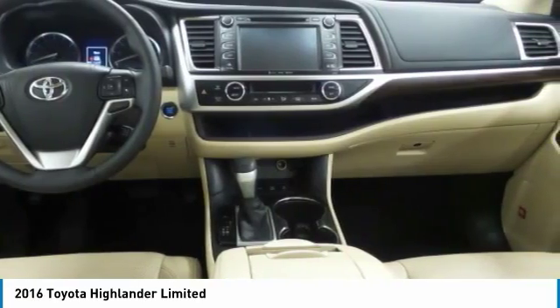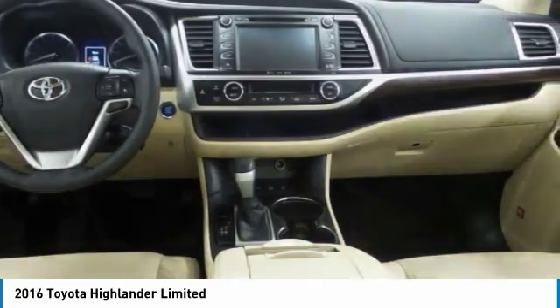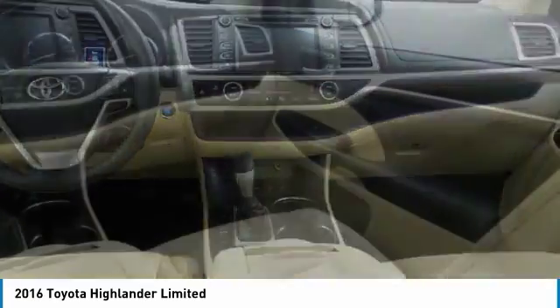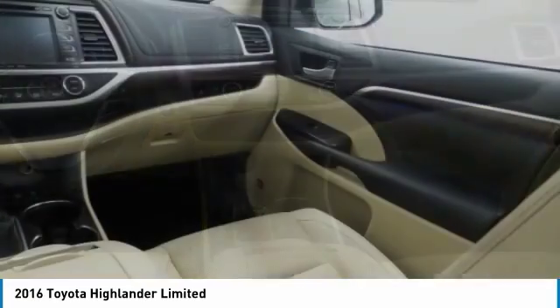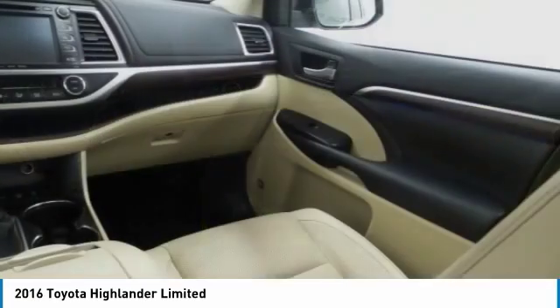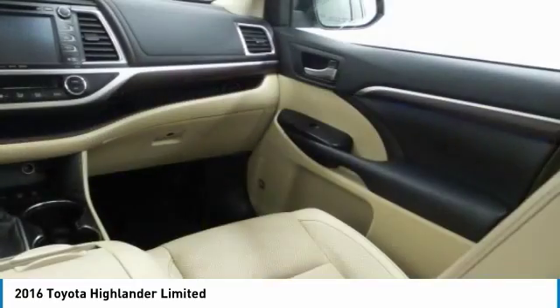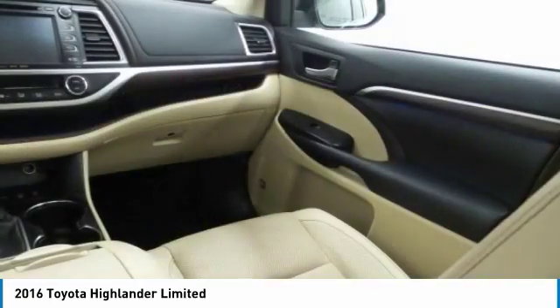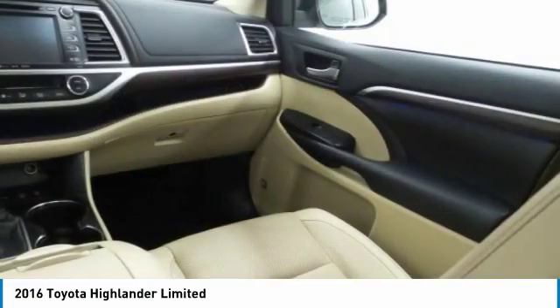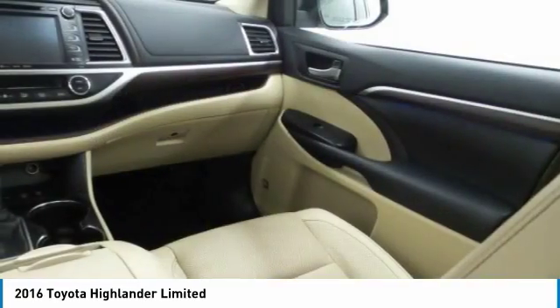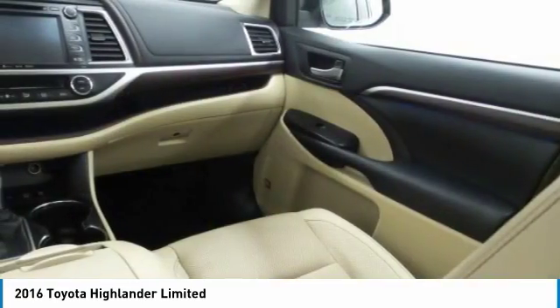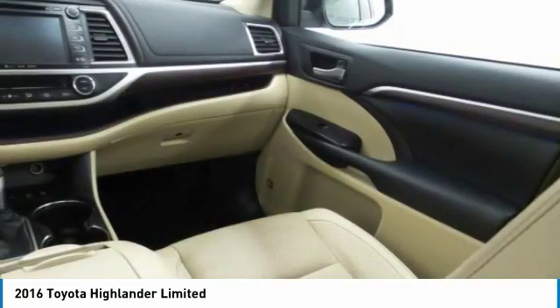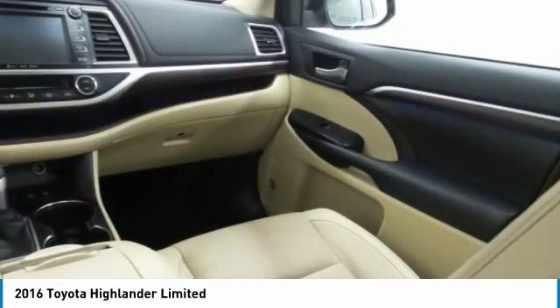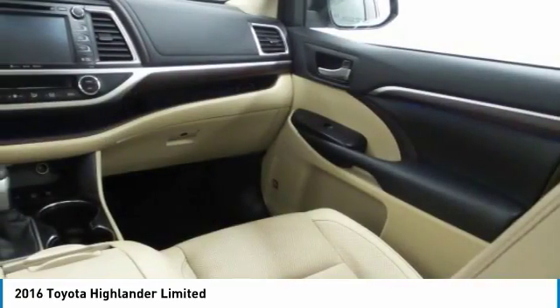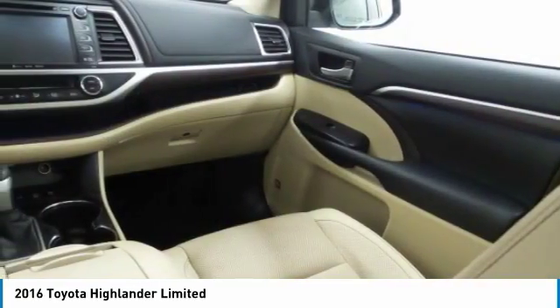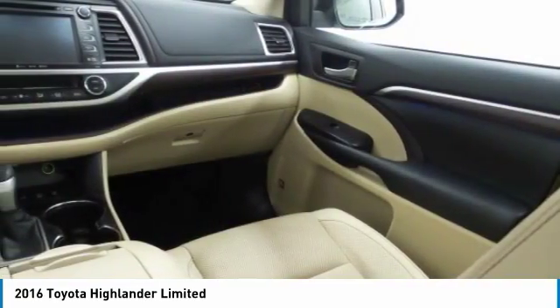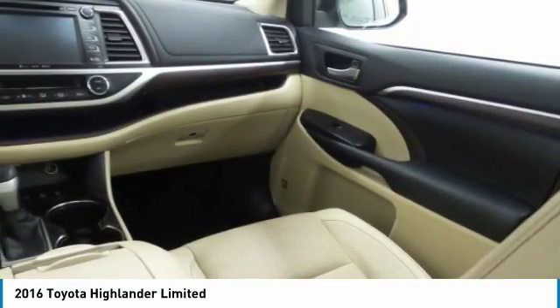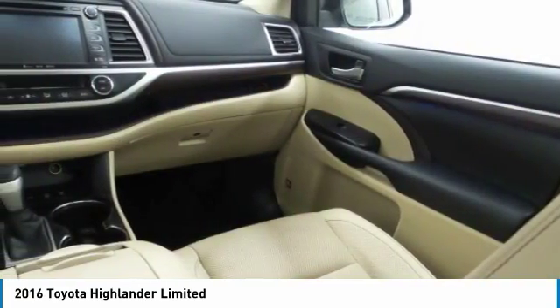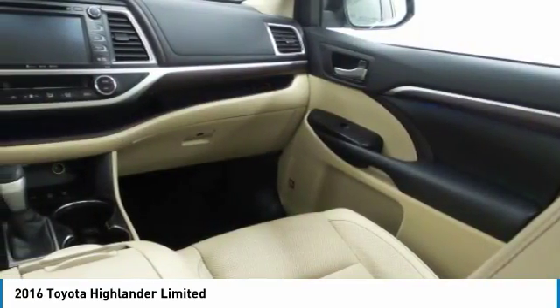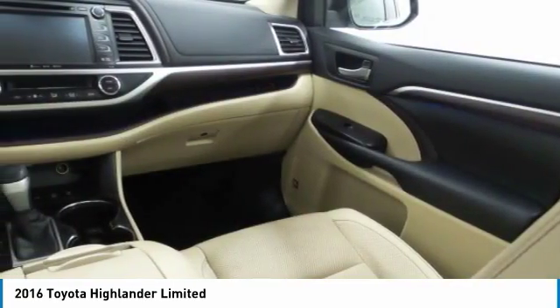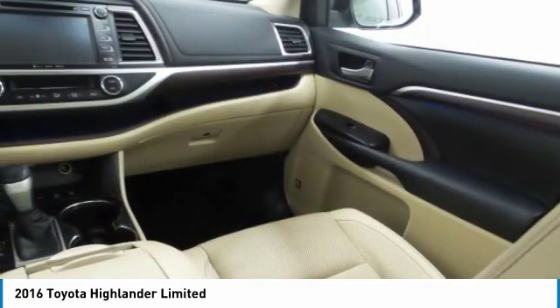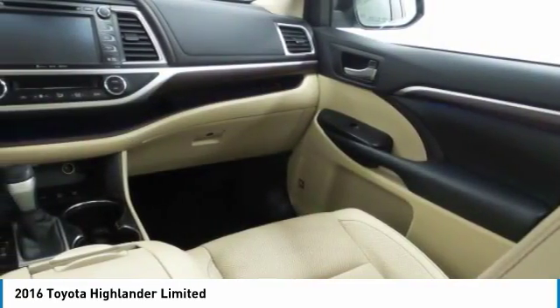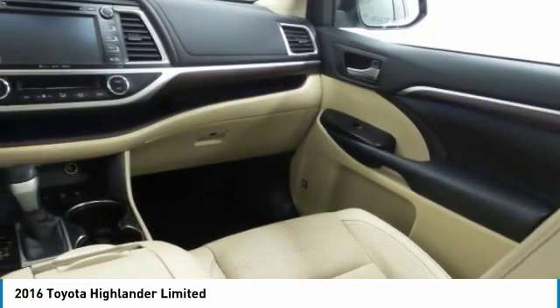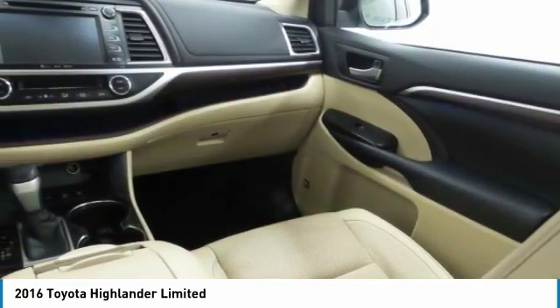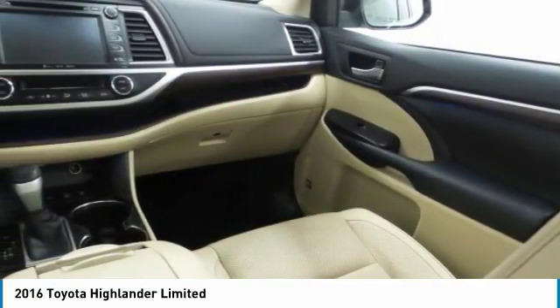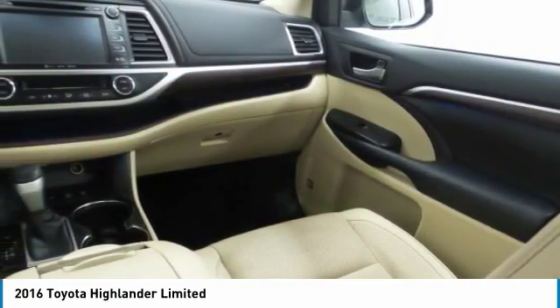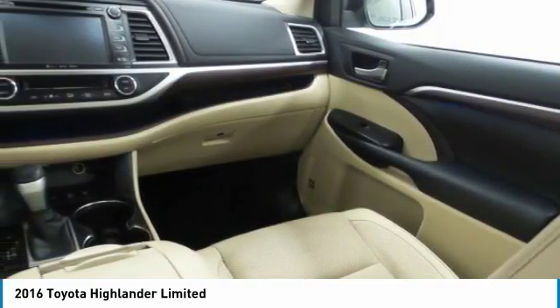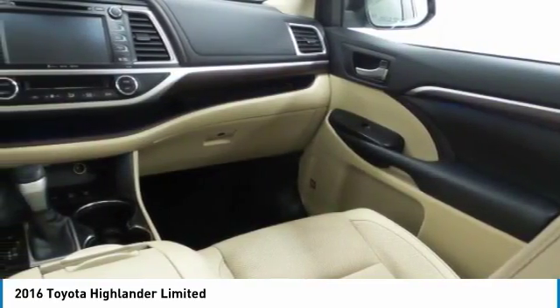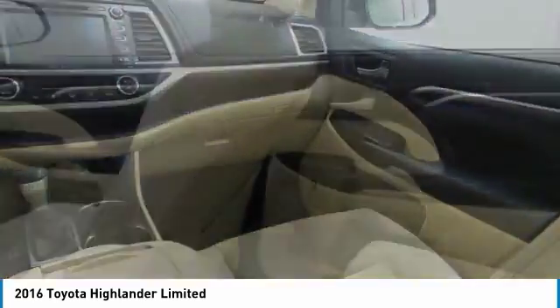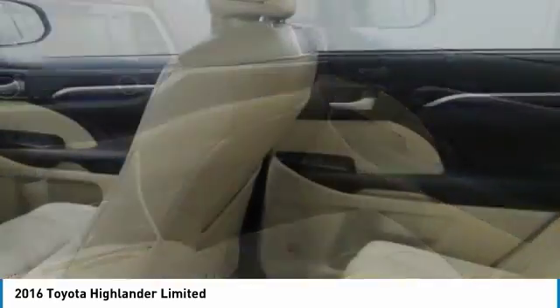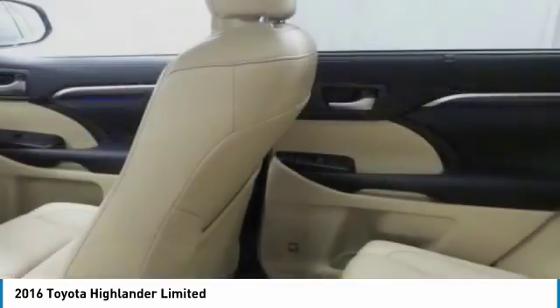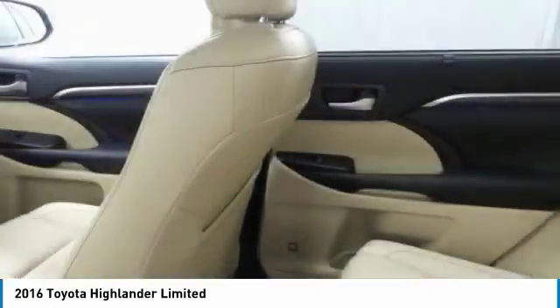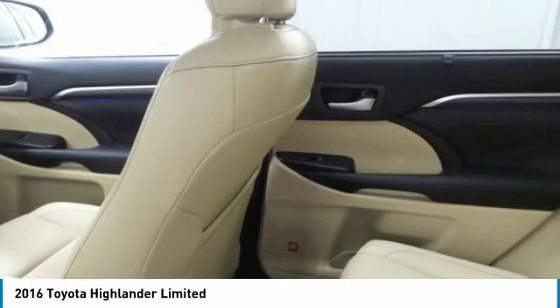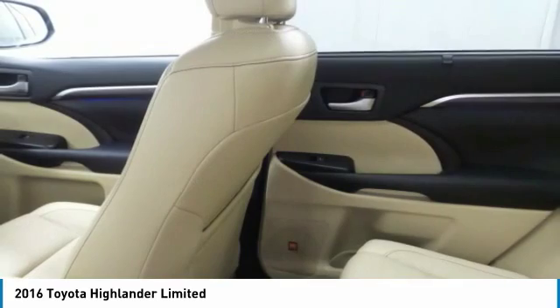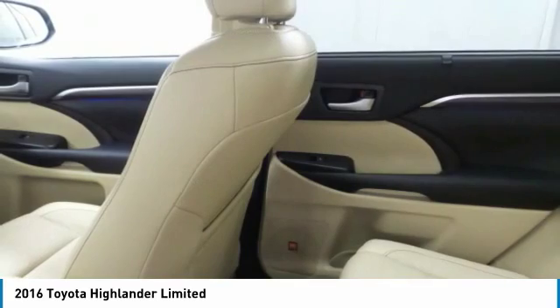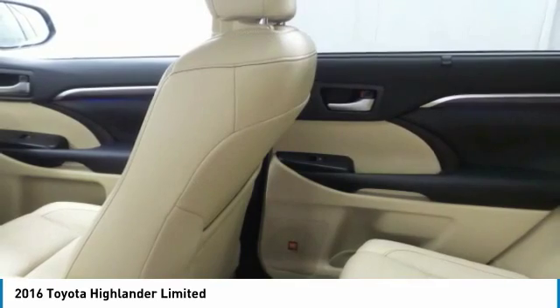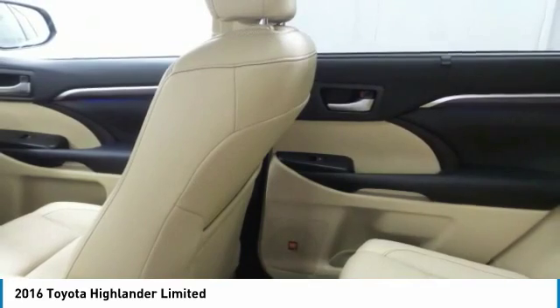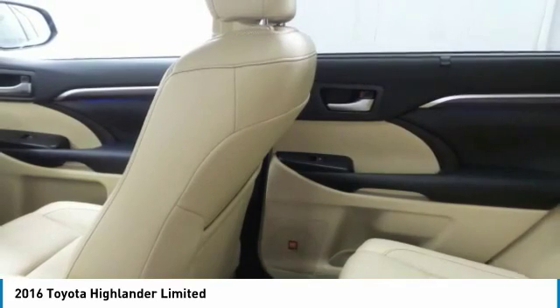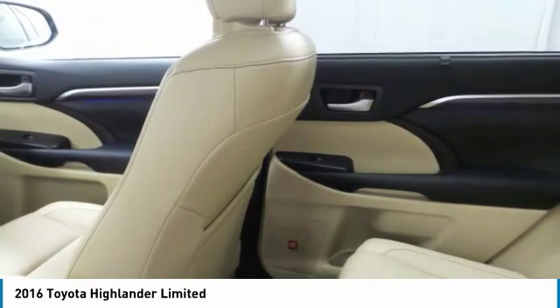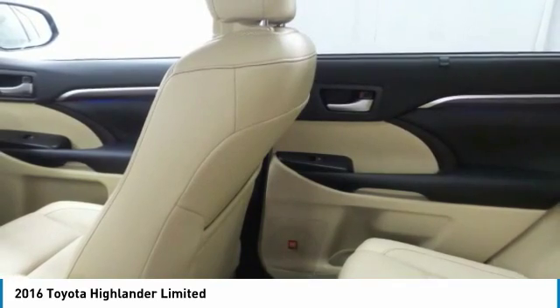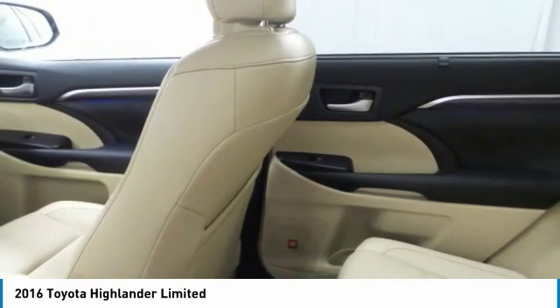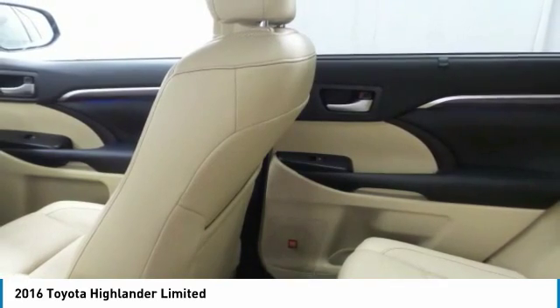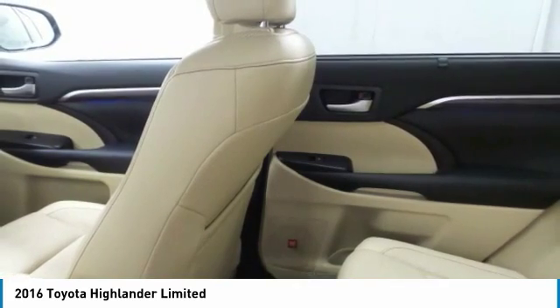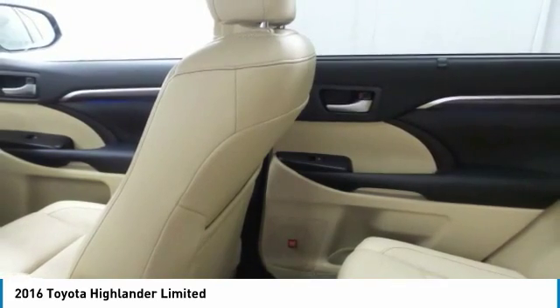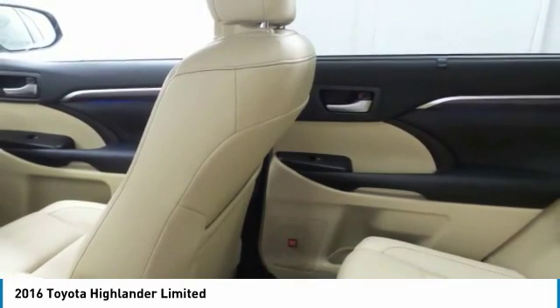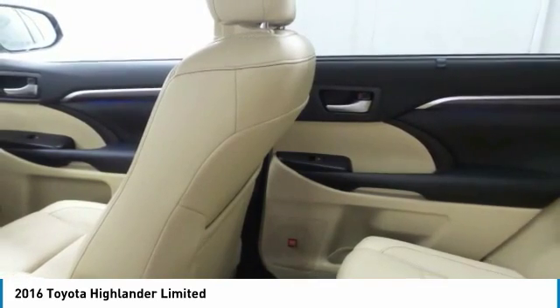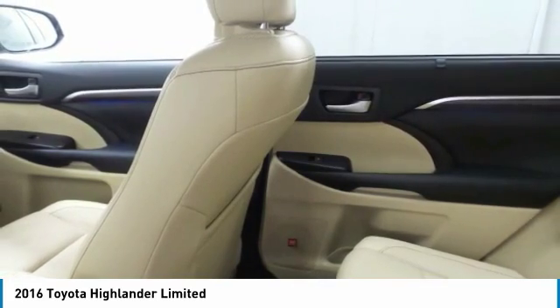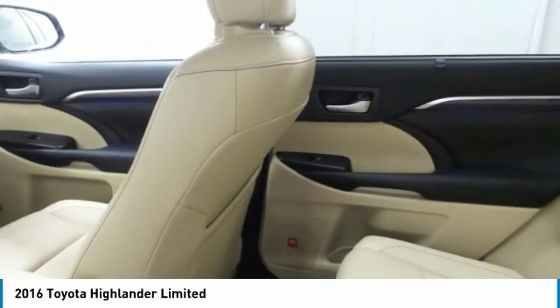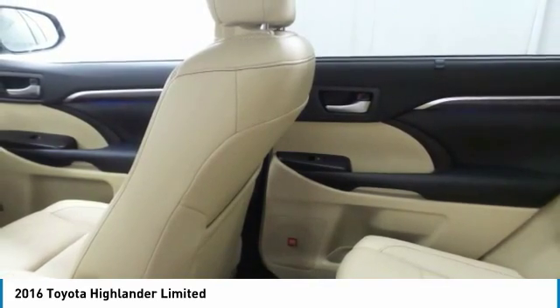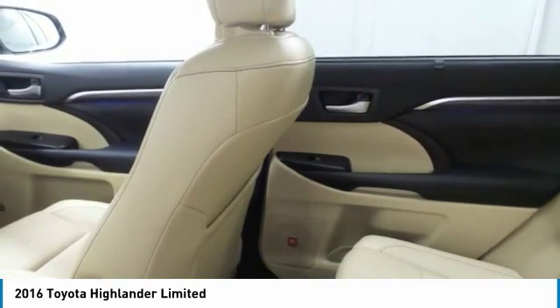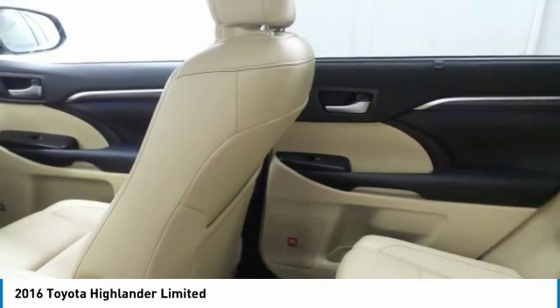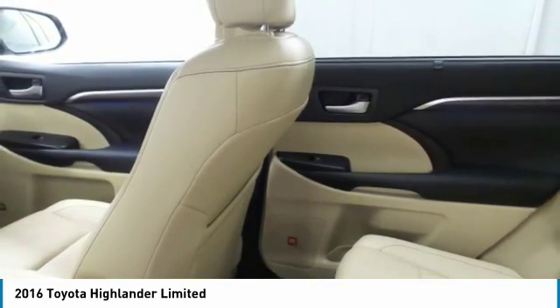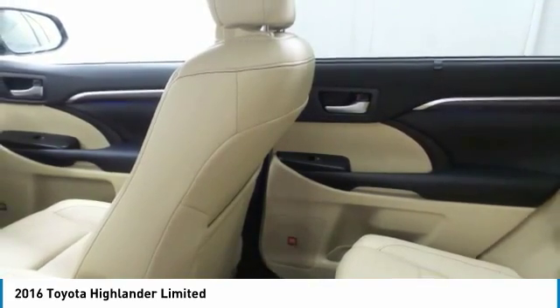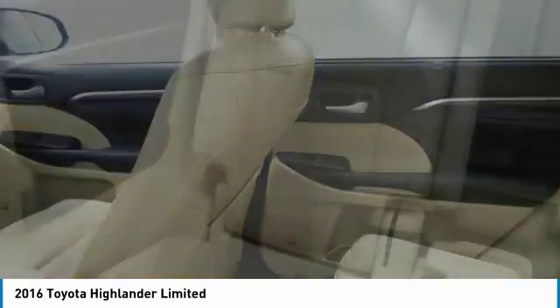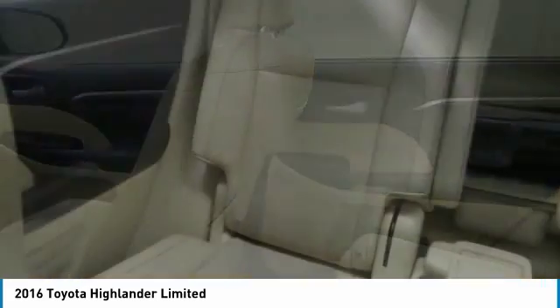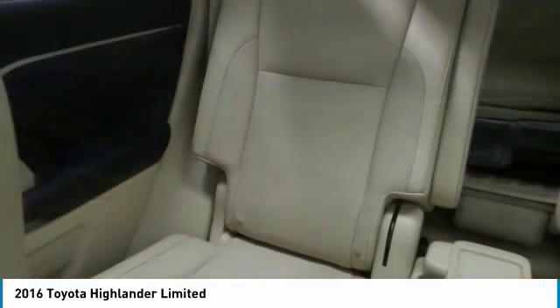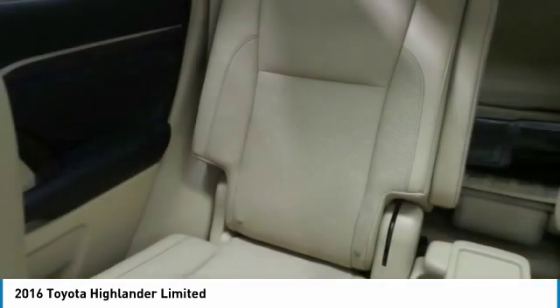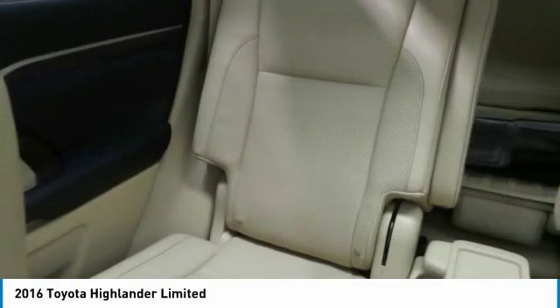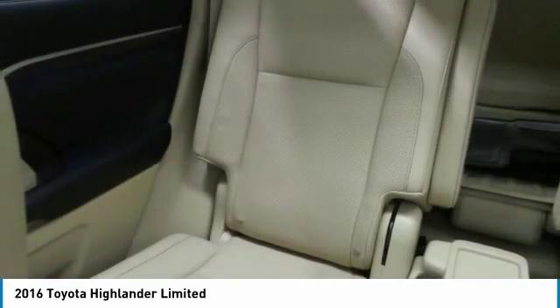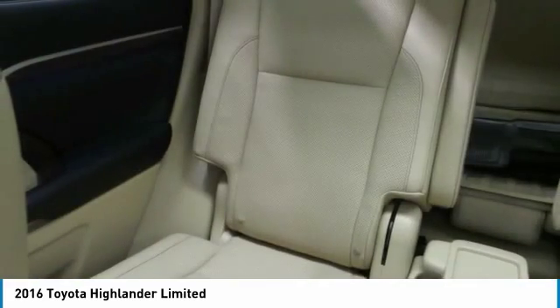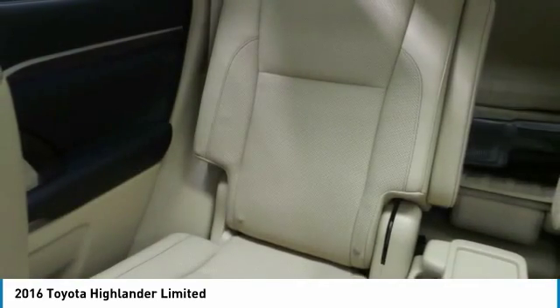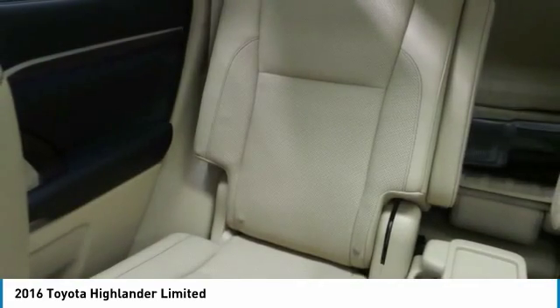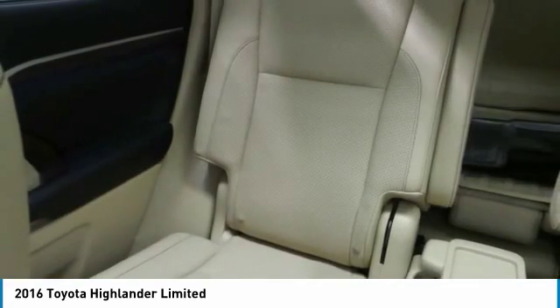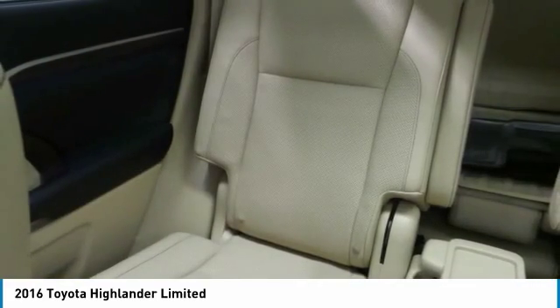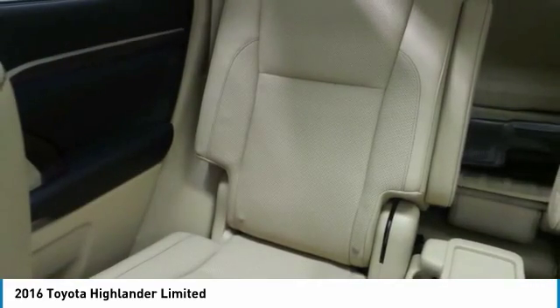Home link garage door opener. Searching for a dependable vehicle that looks great, too? You've found it. So stop in today.